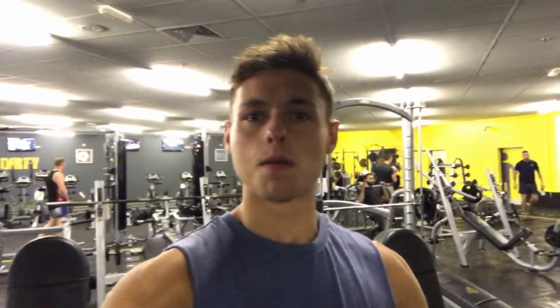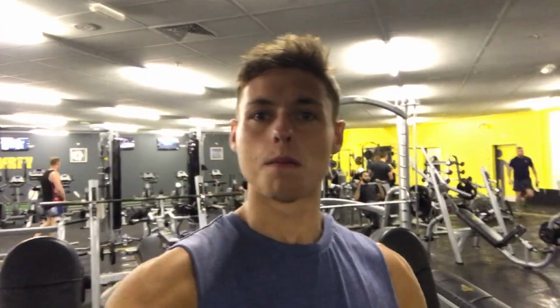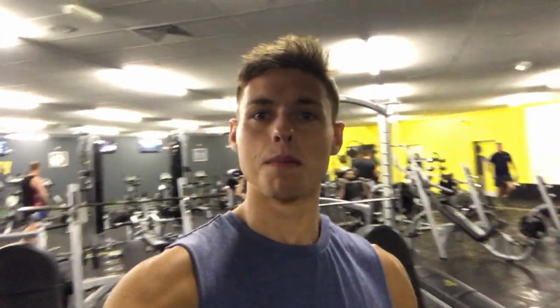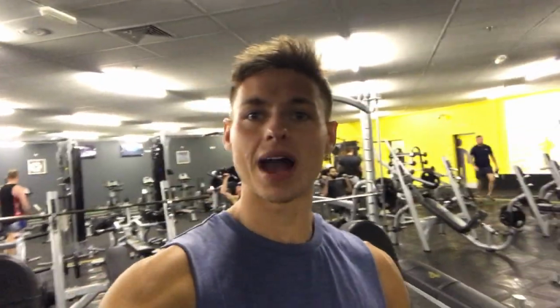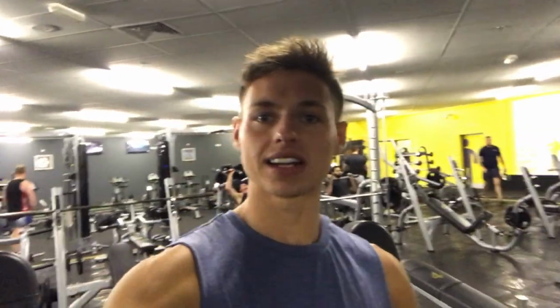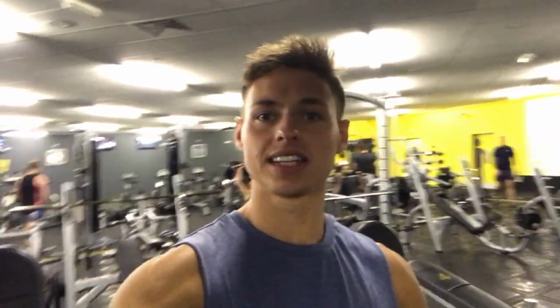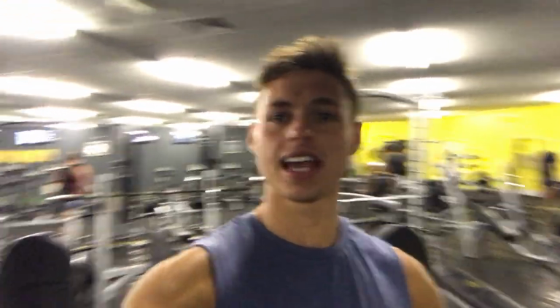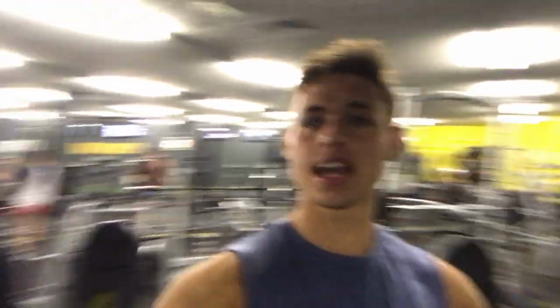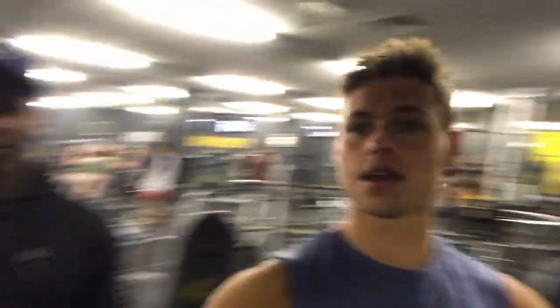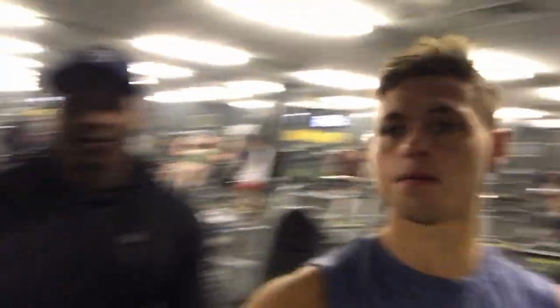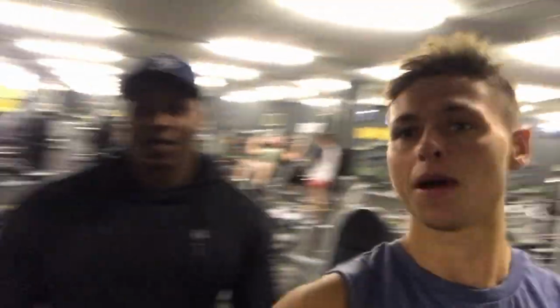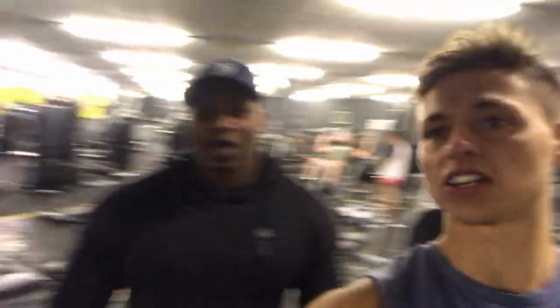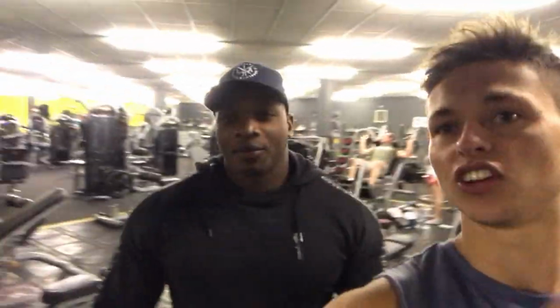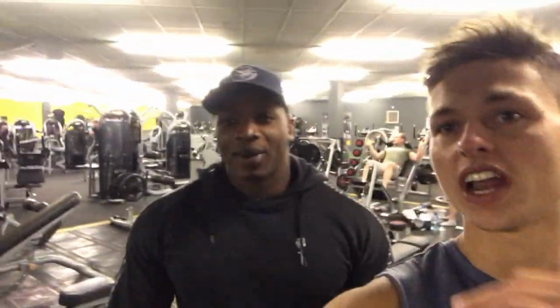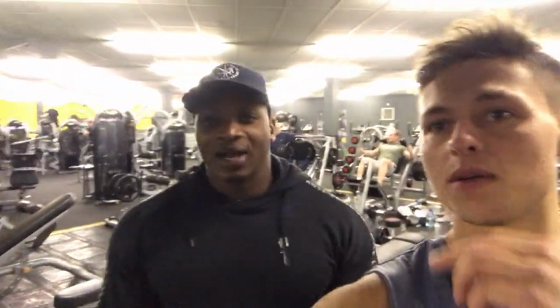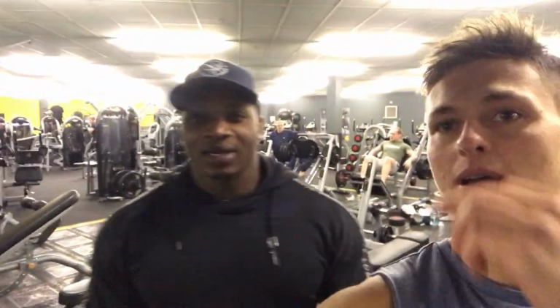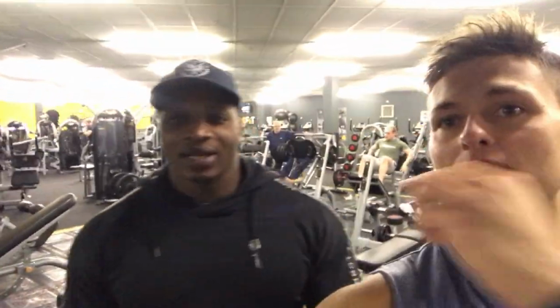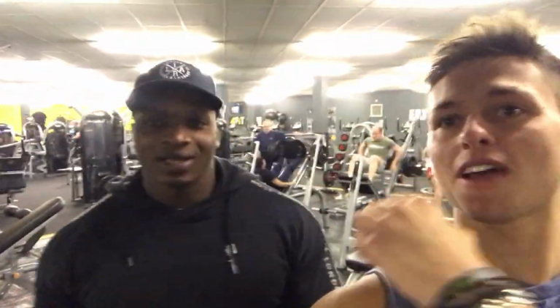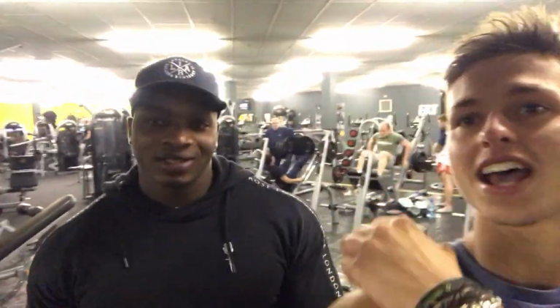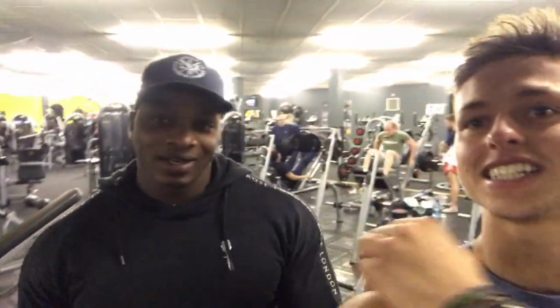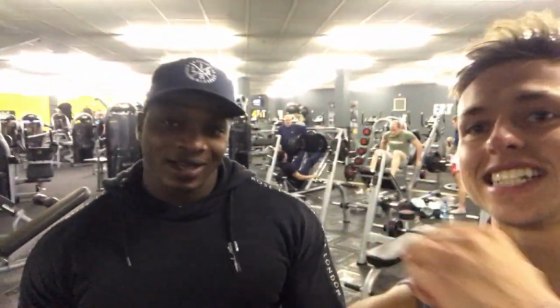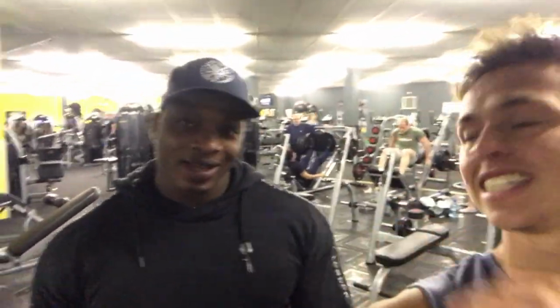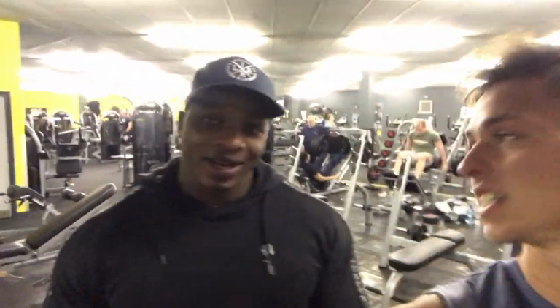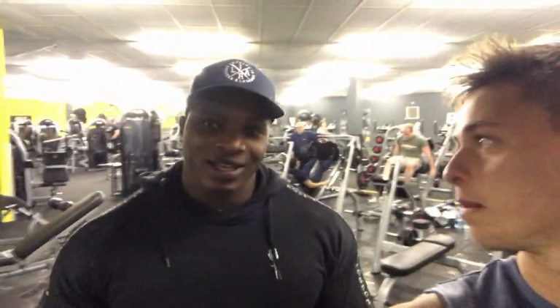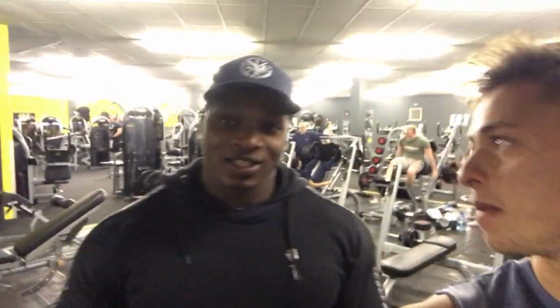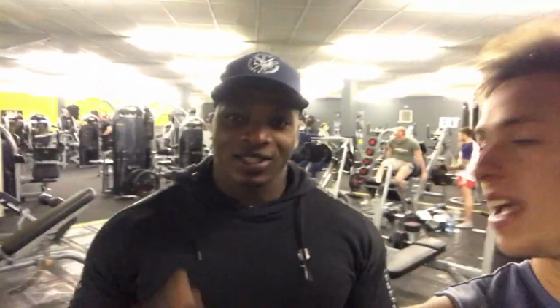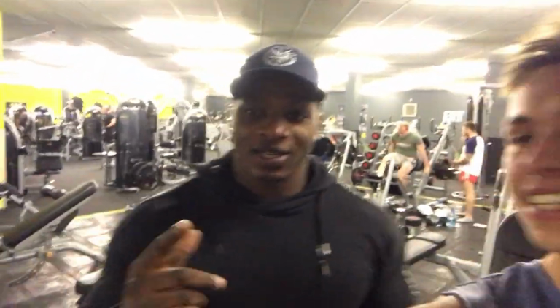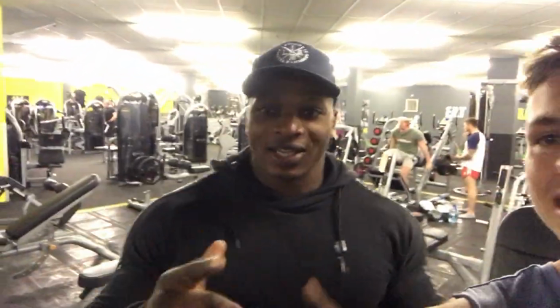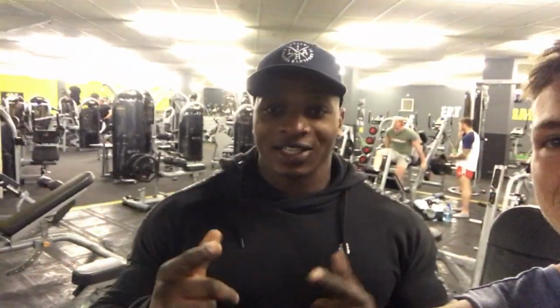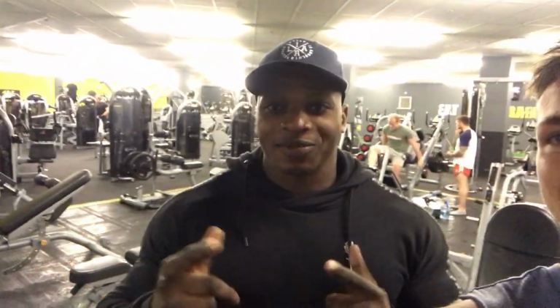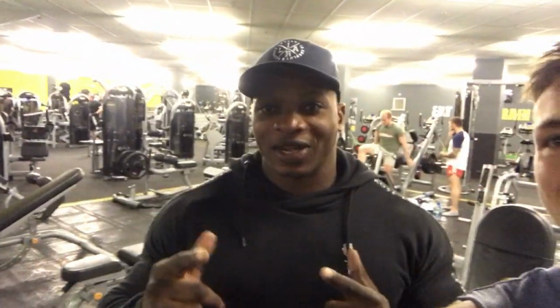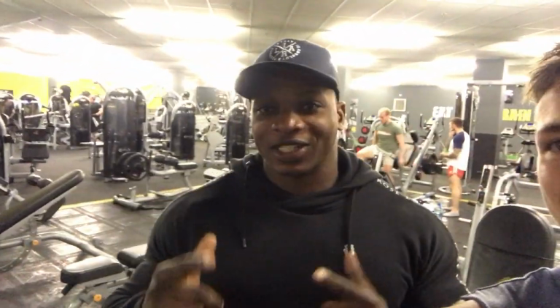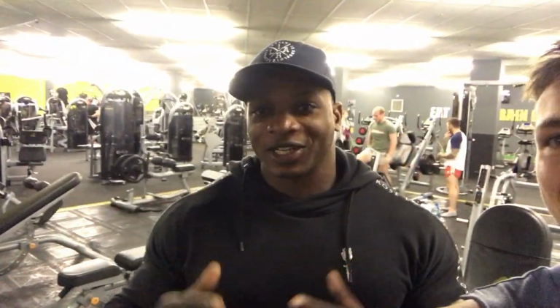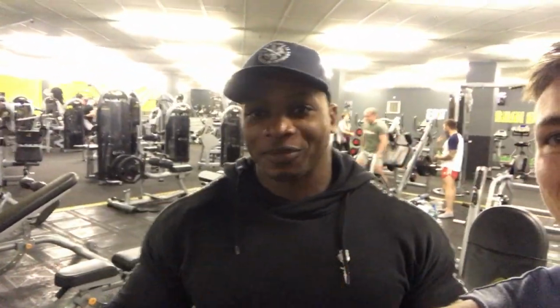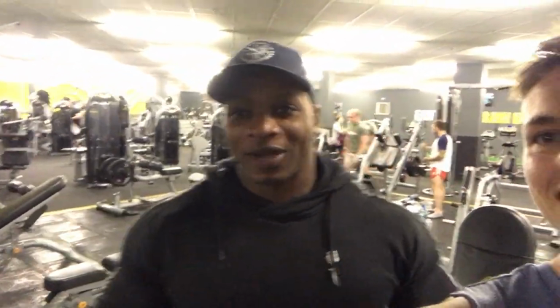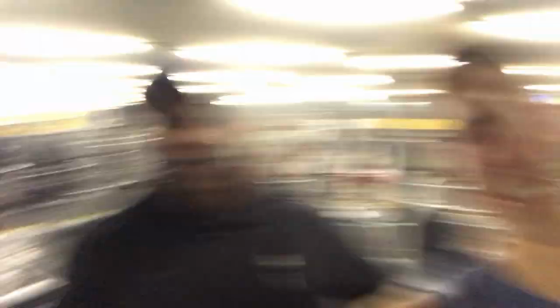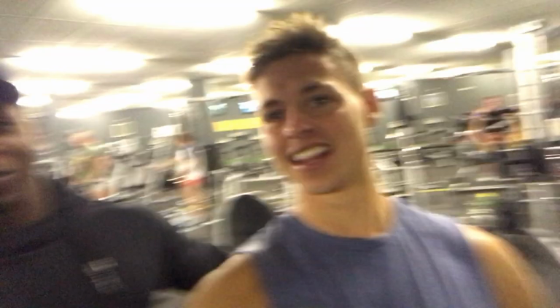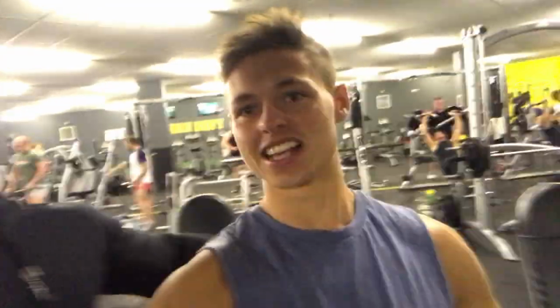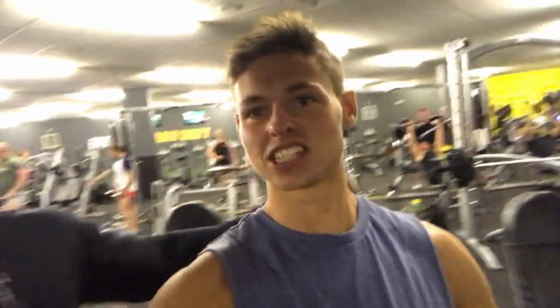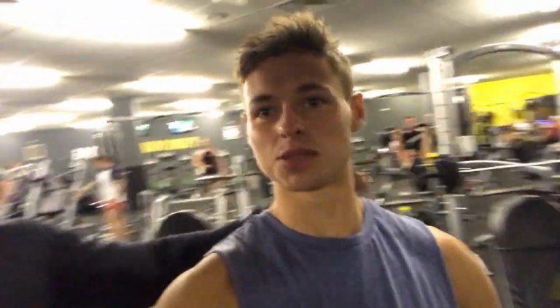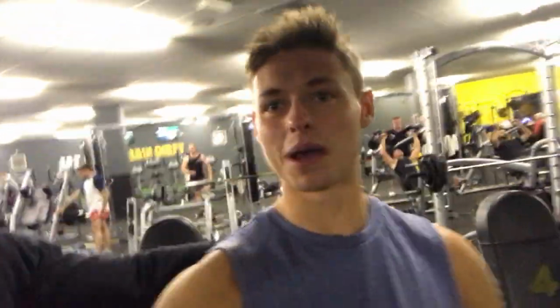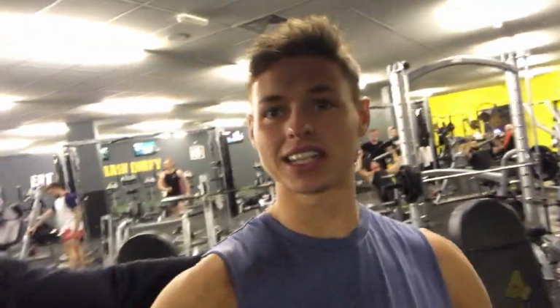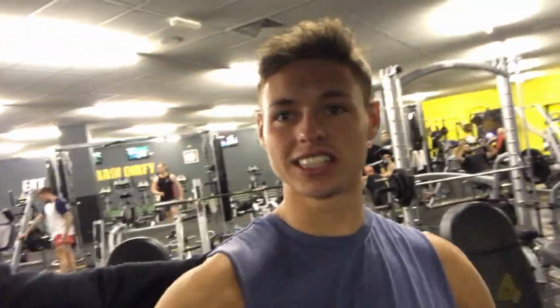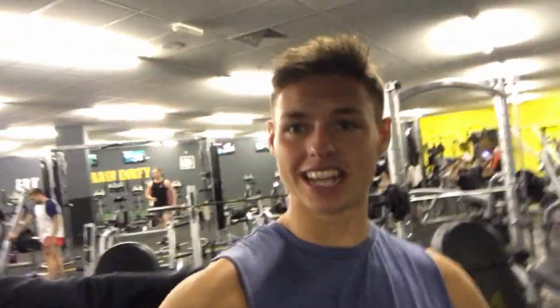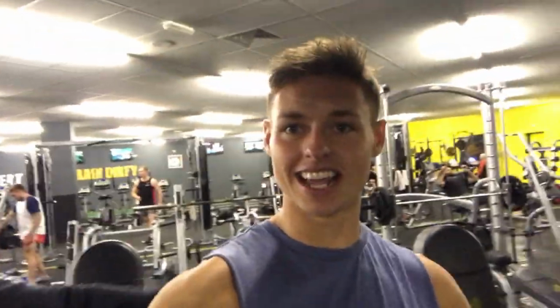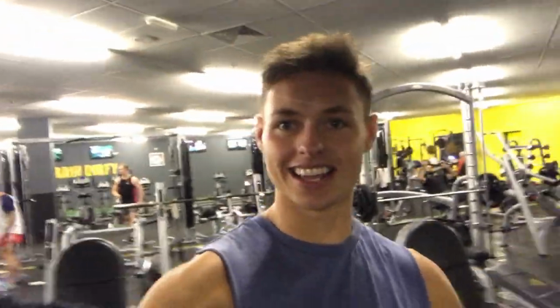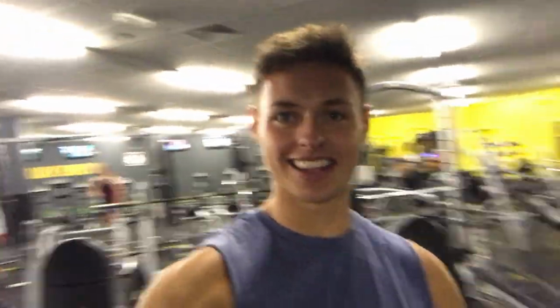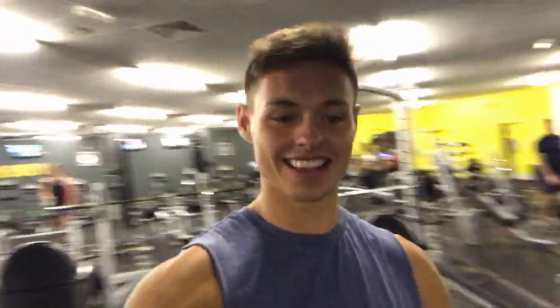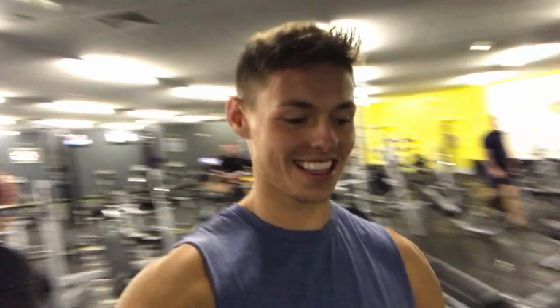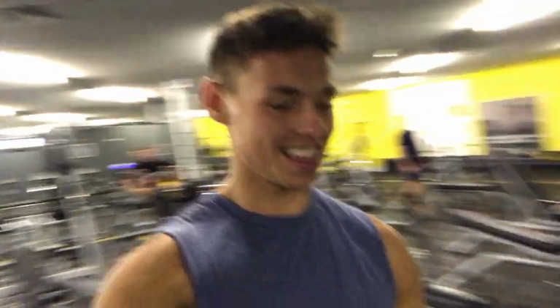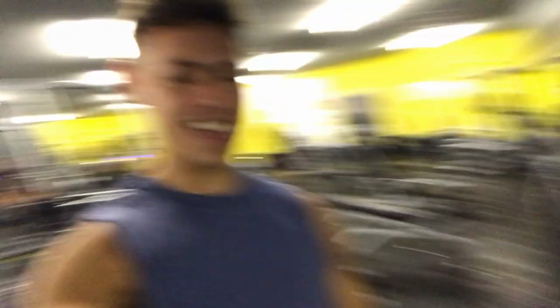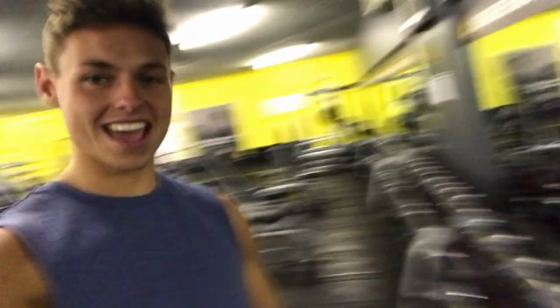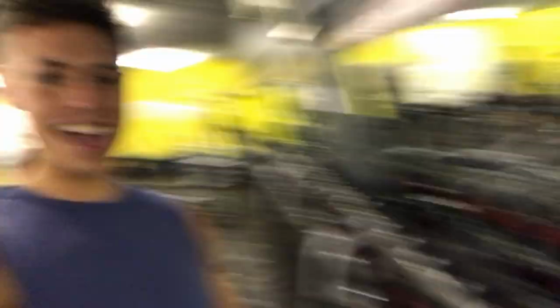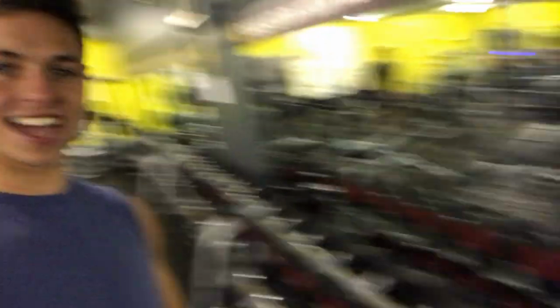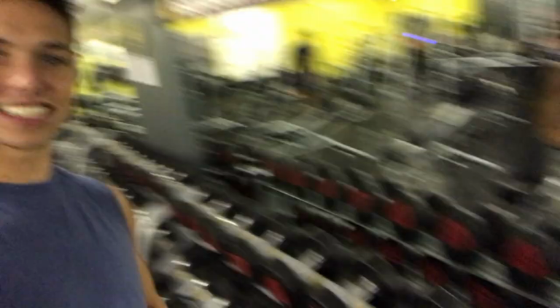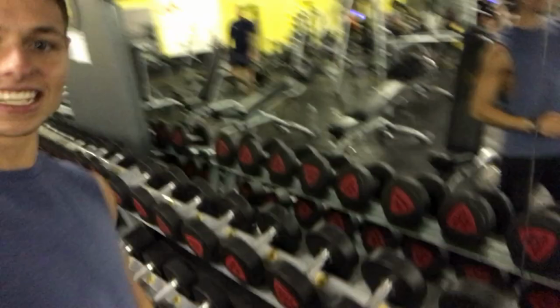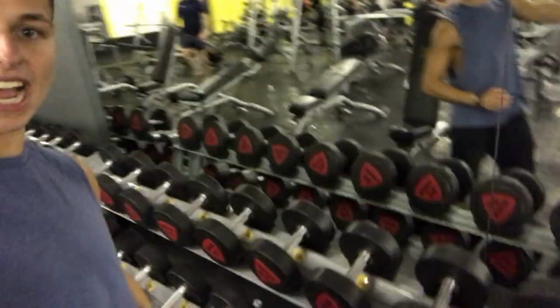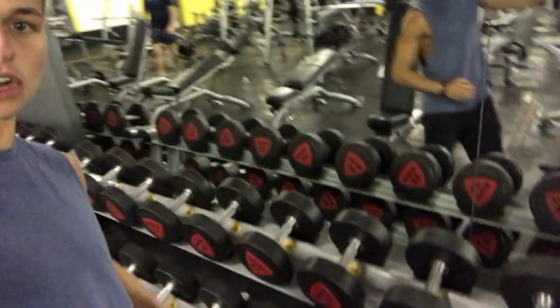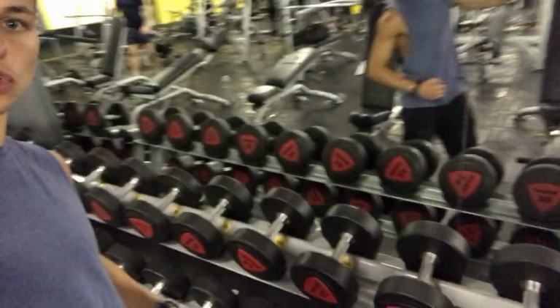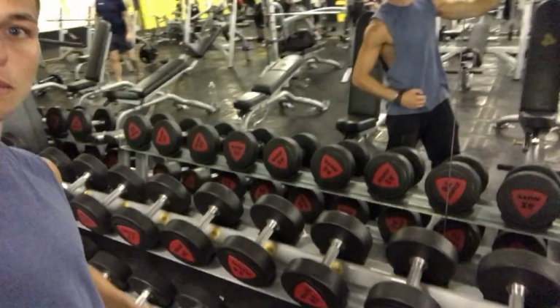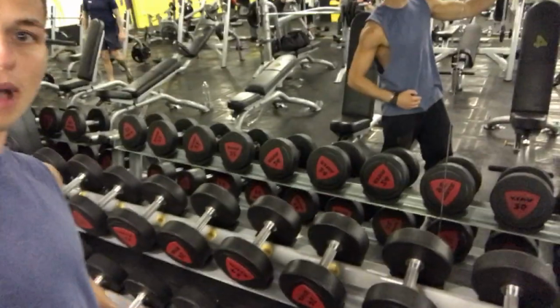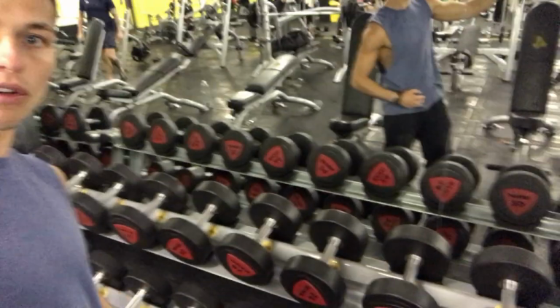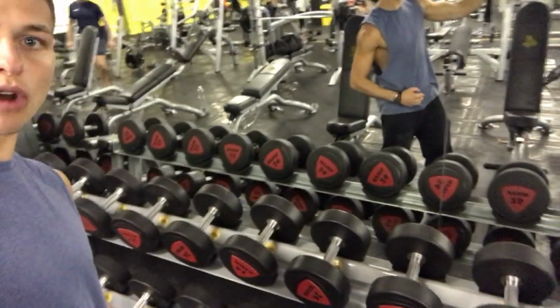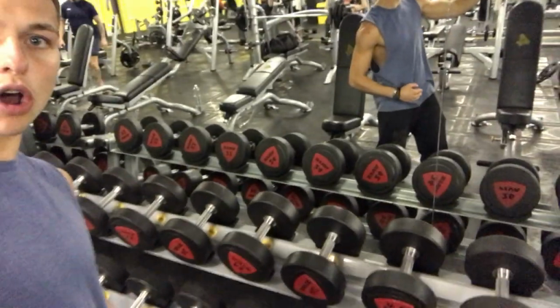Back day, back training. Back day today, let's smash it man, let's gear it, back day.